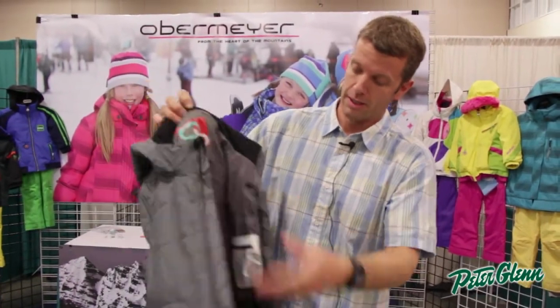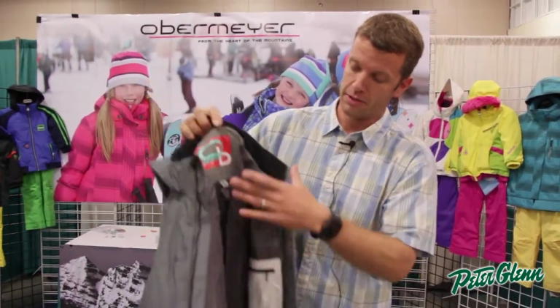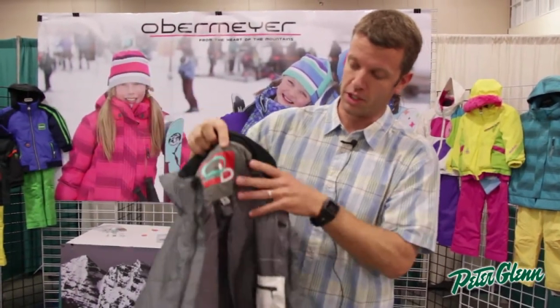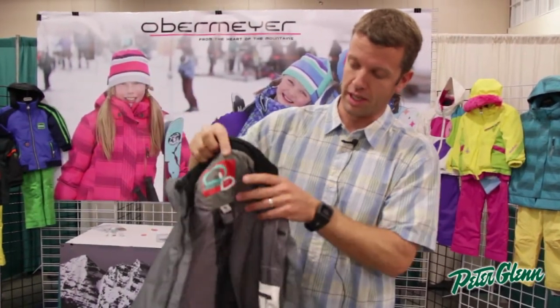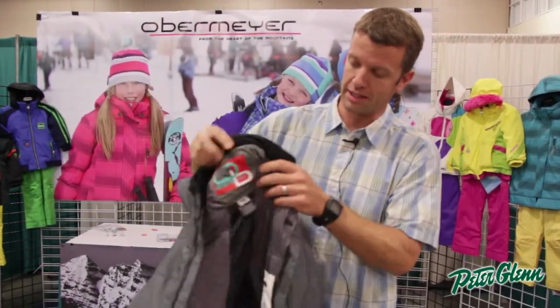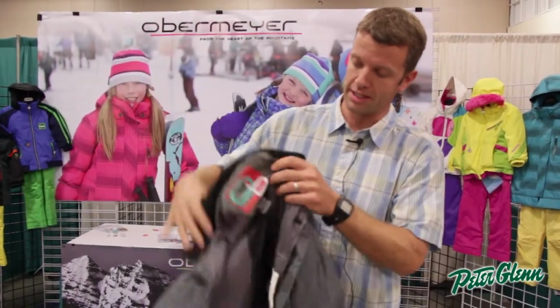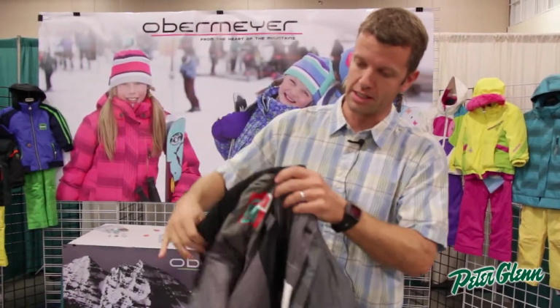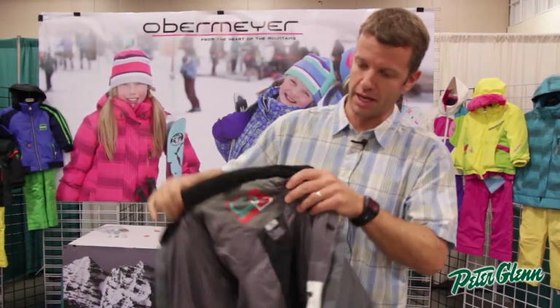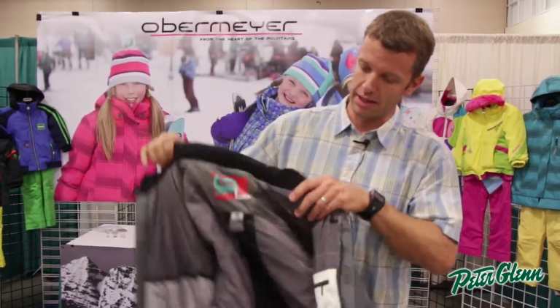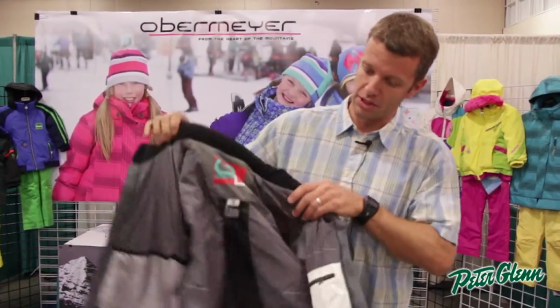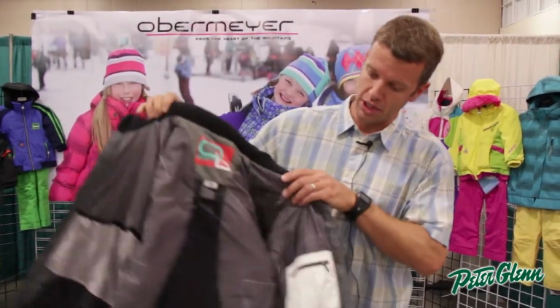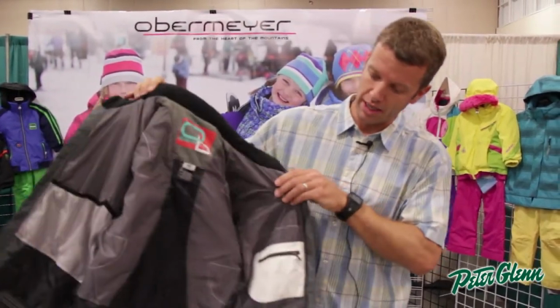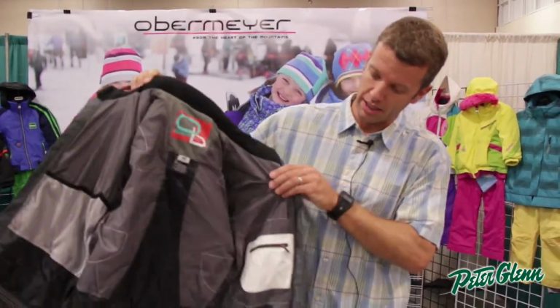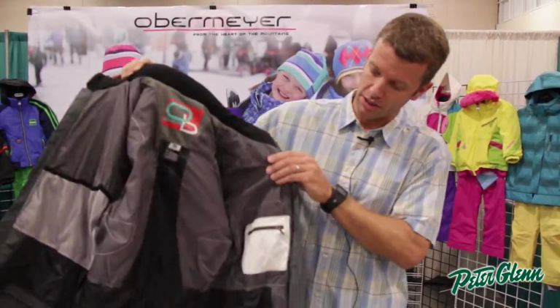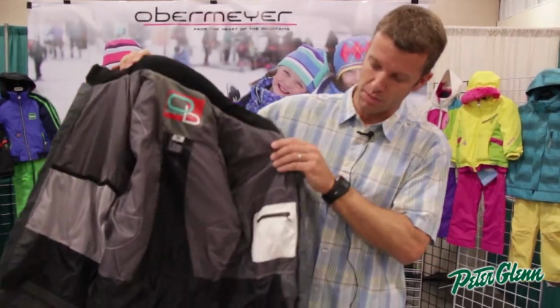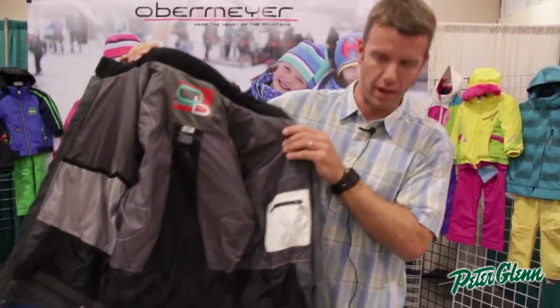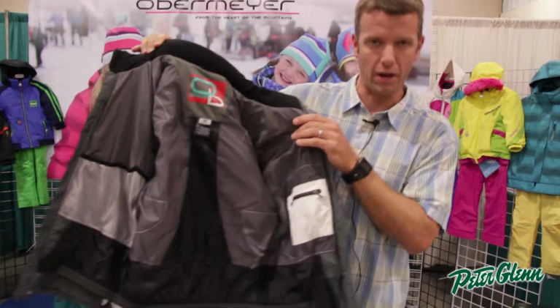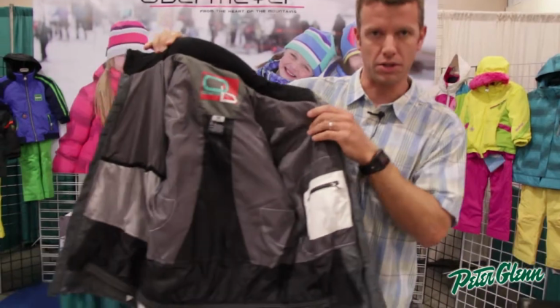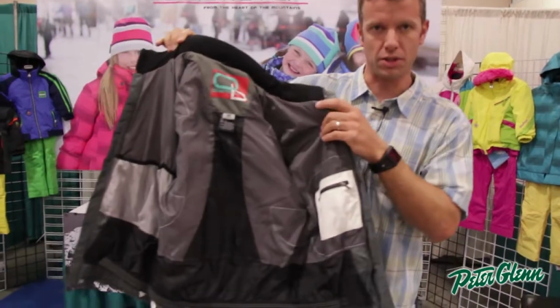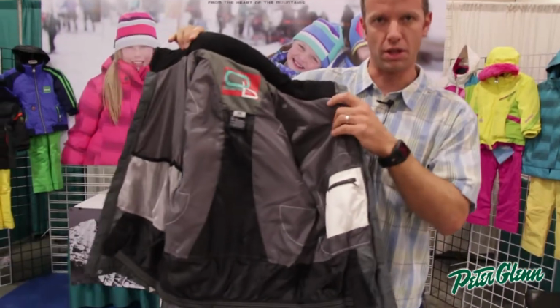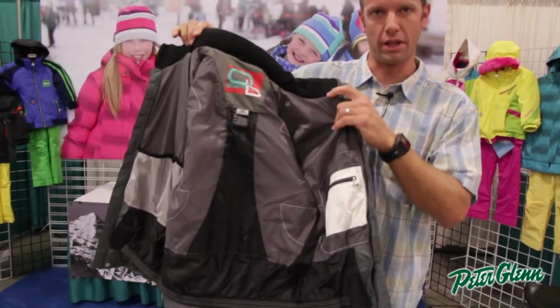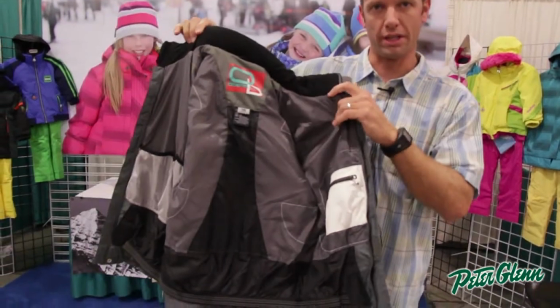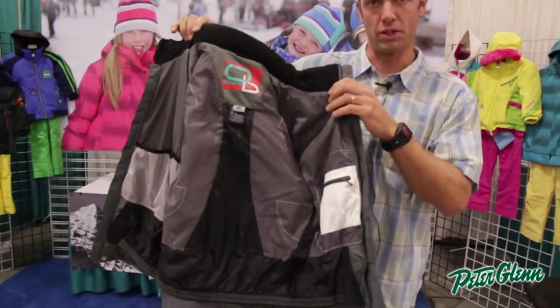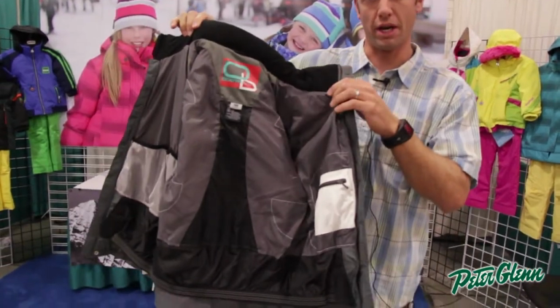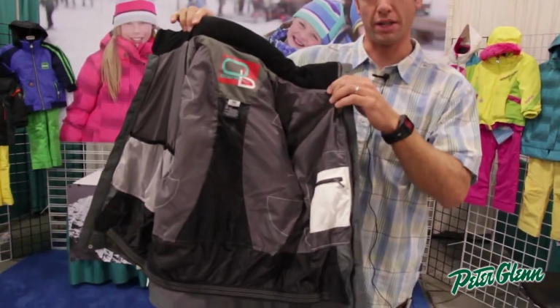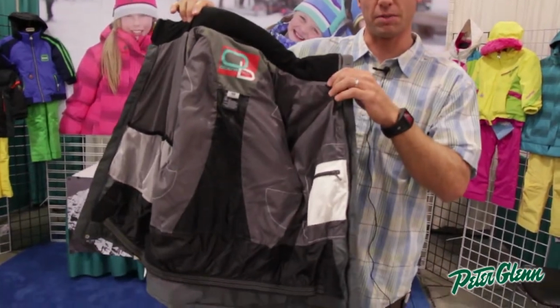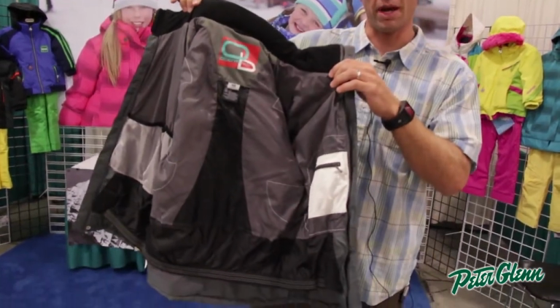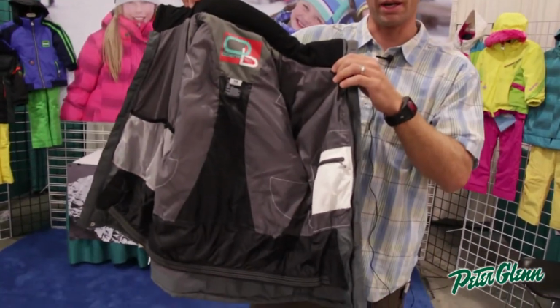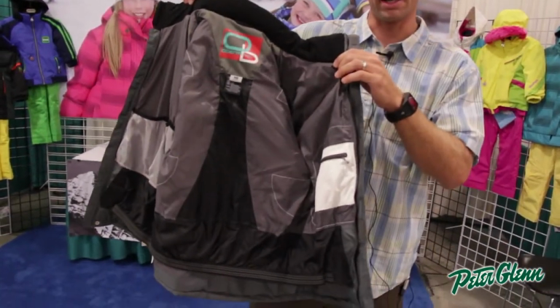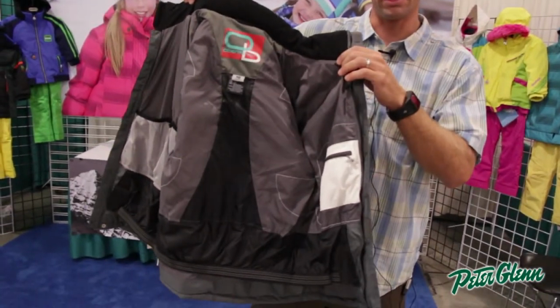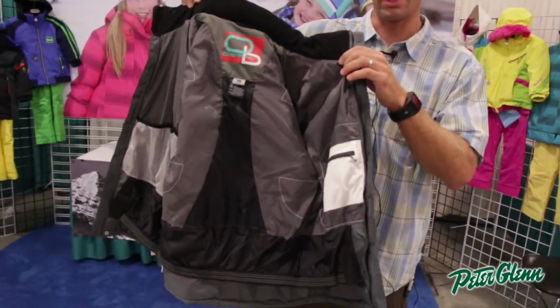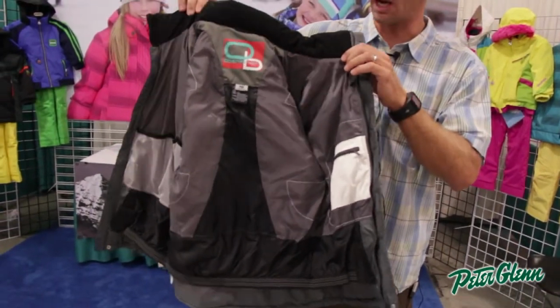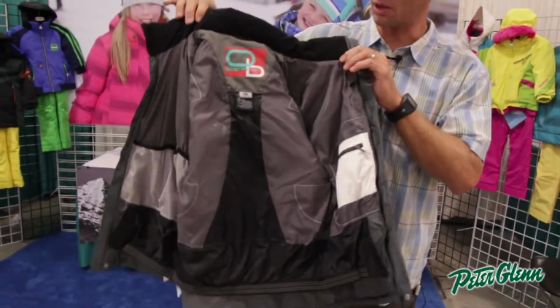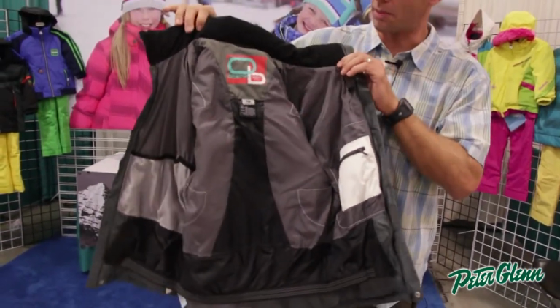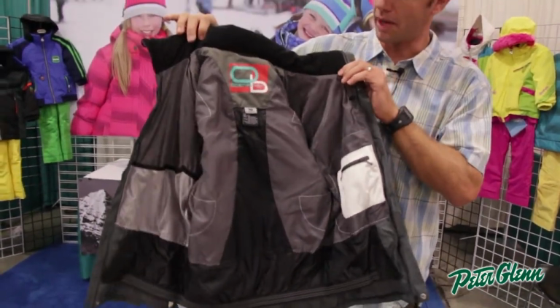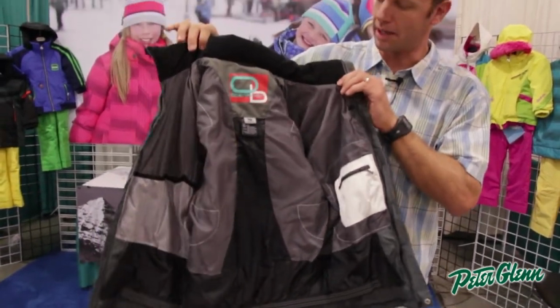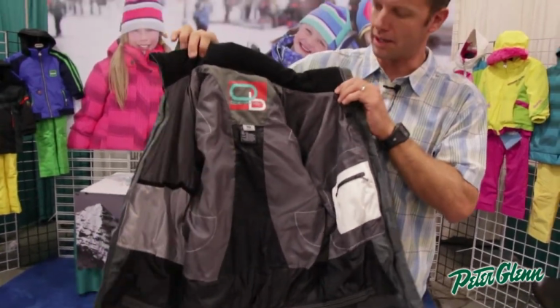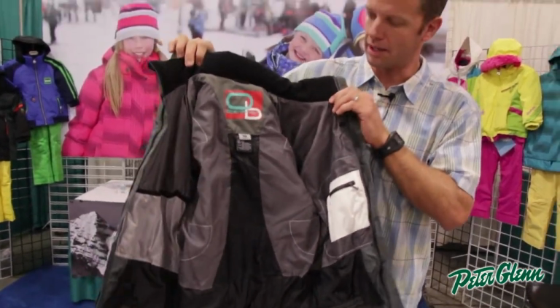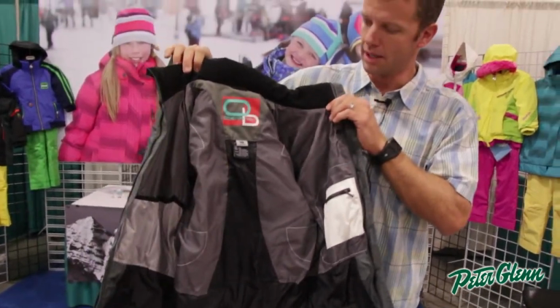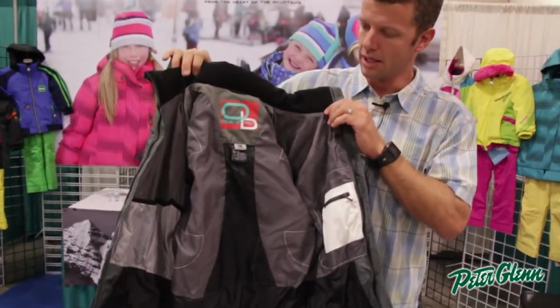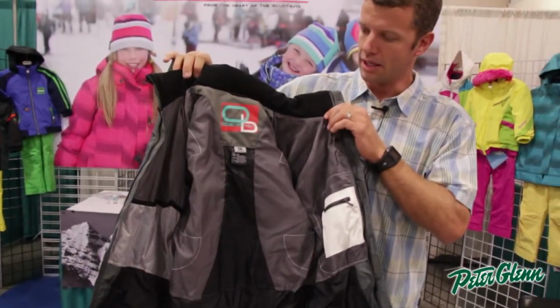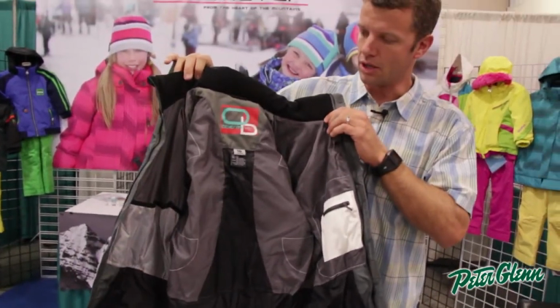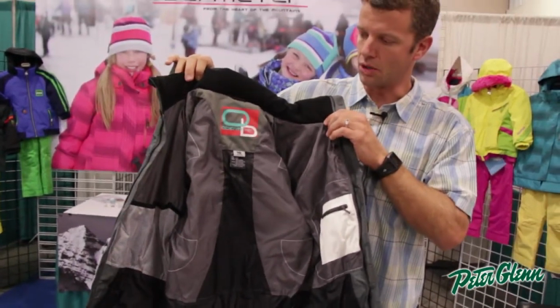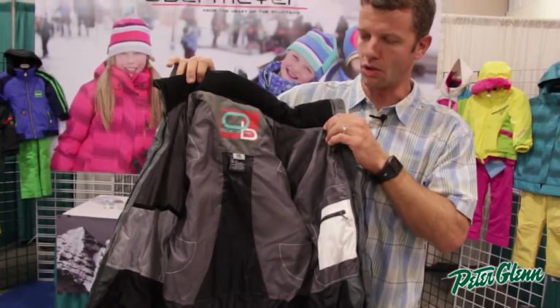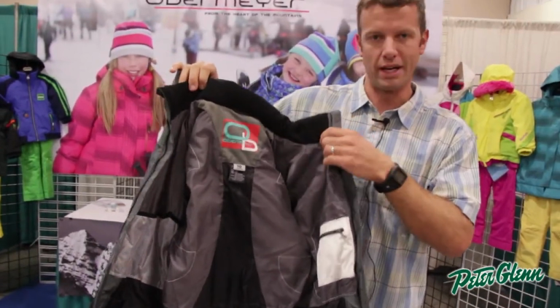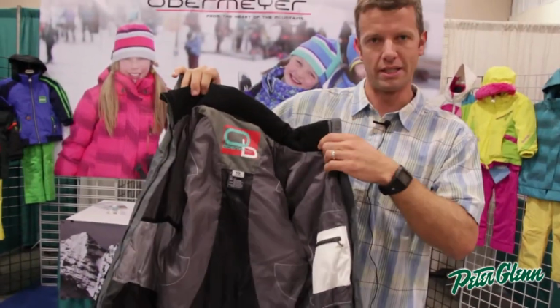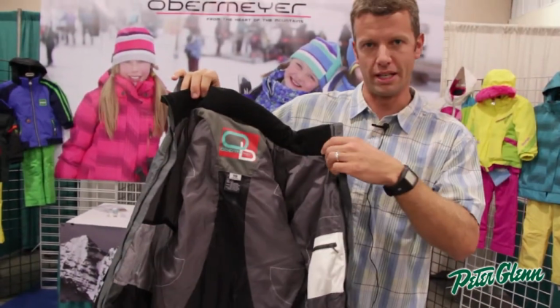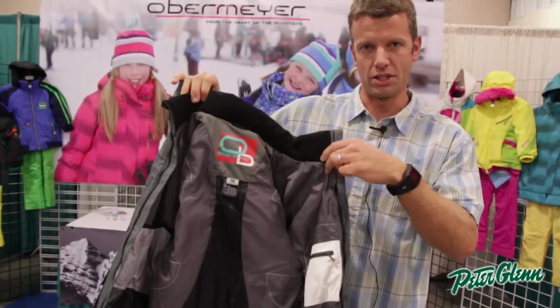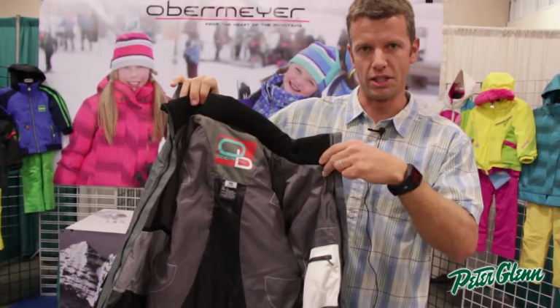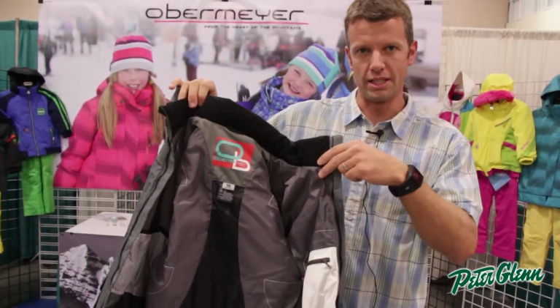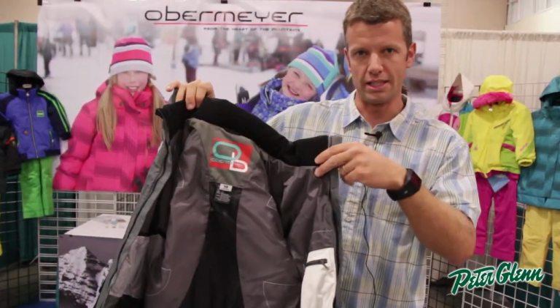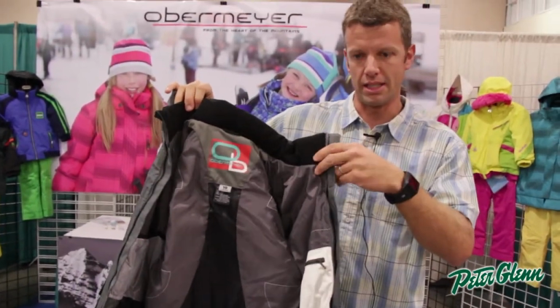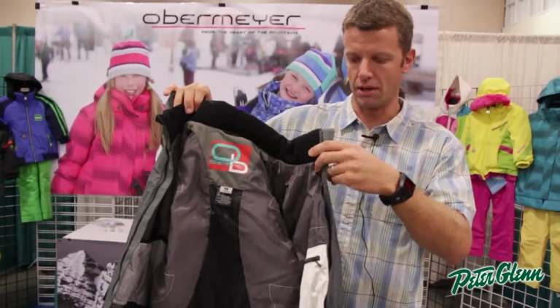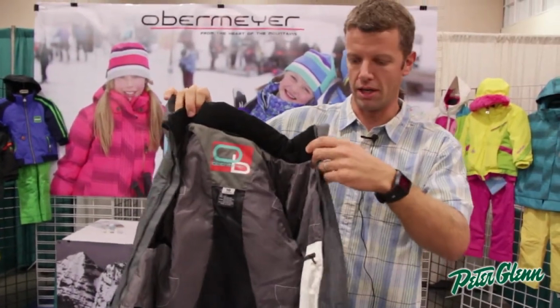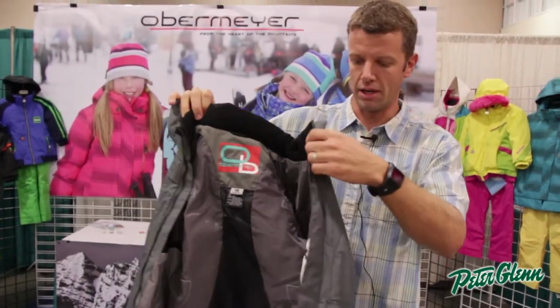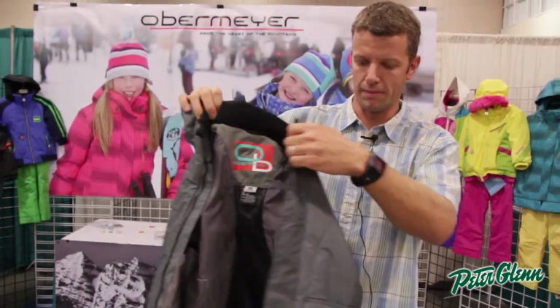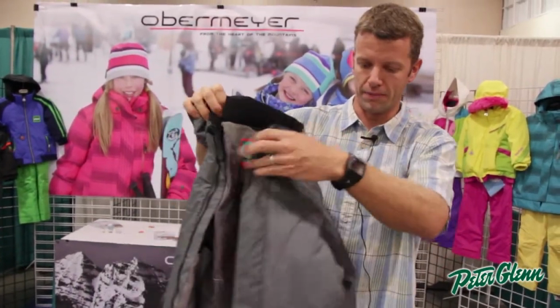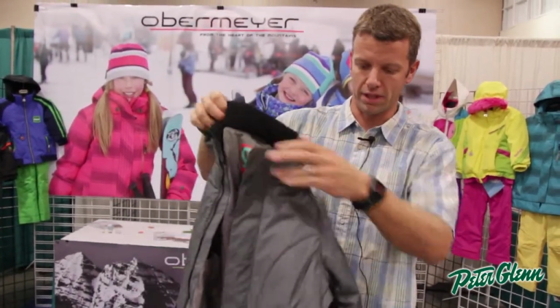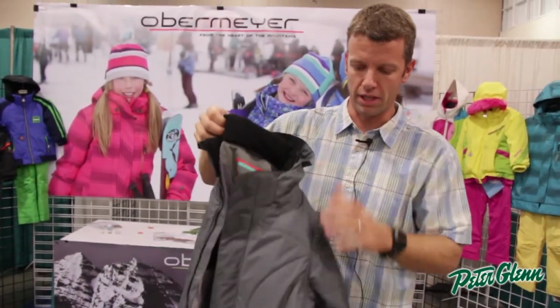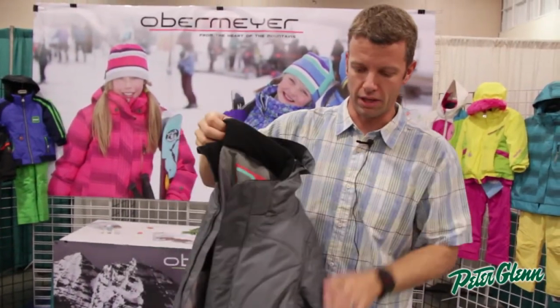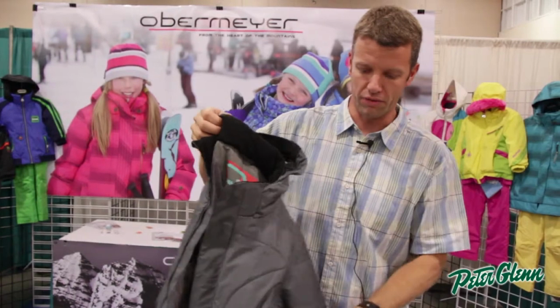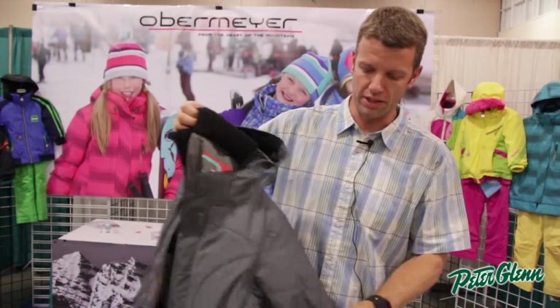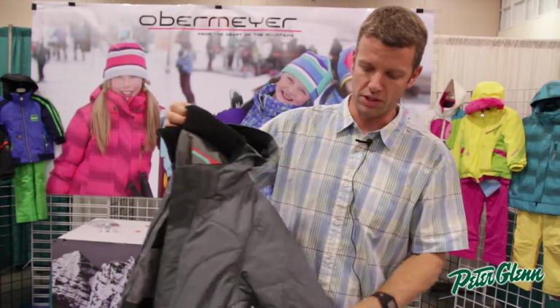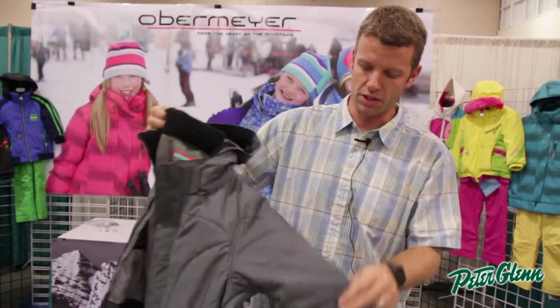Check out the inside of the jacket — there's a powder skirt, electronics pocket, goggle pocket. Great attention to detail here, a ton of features.